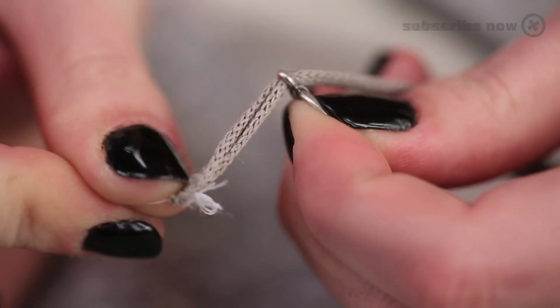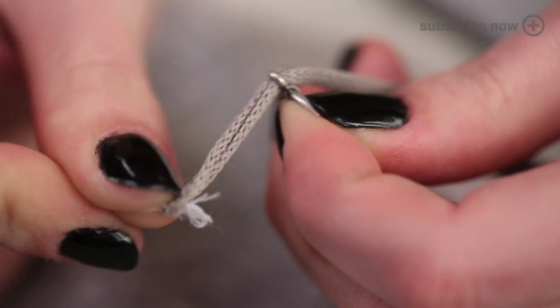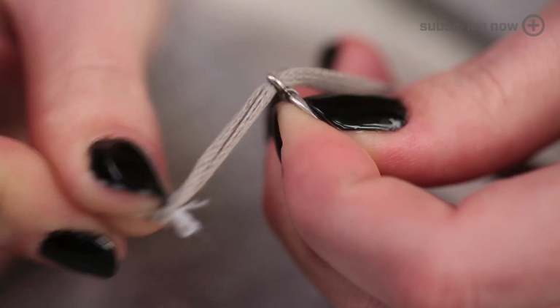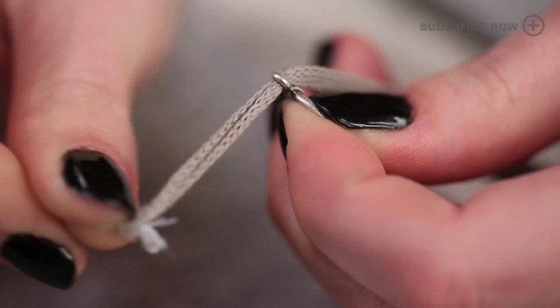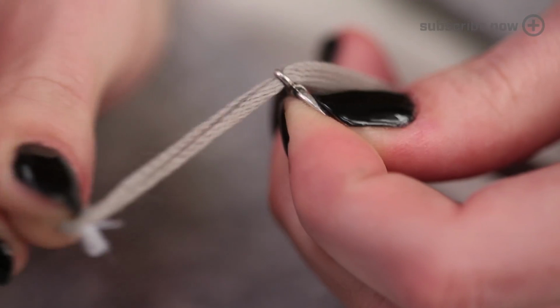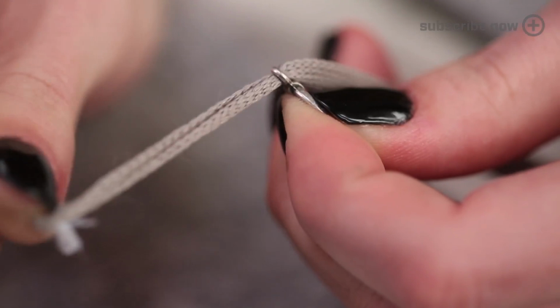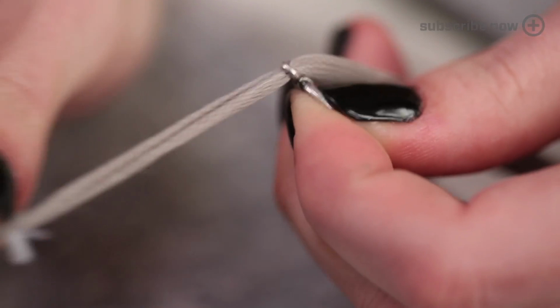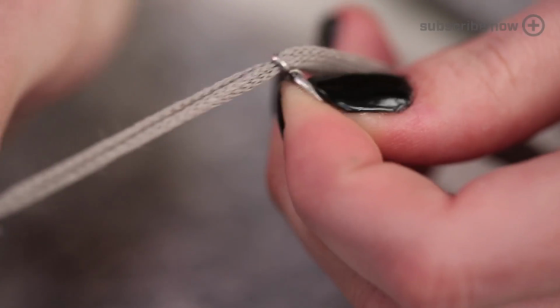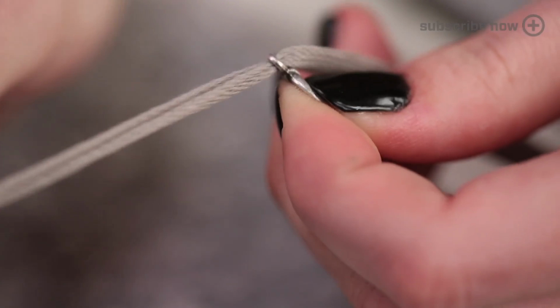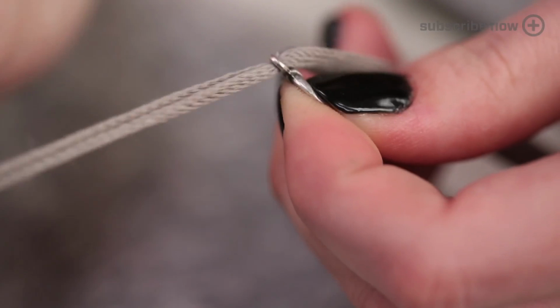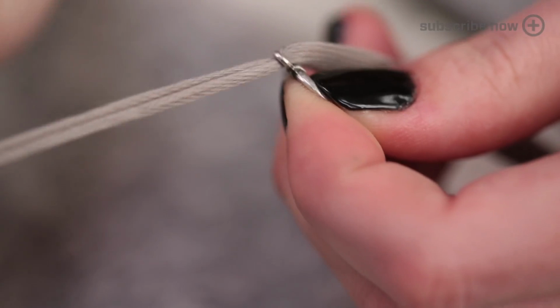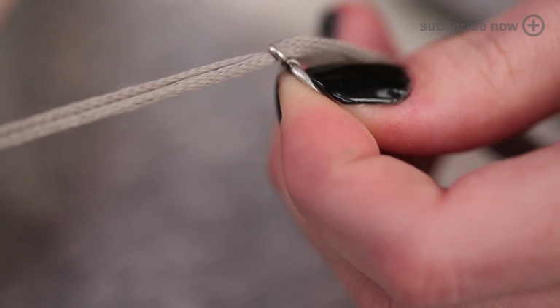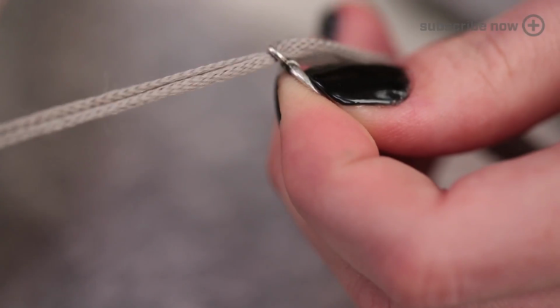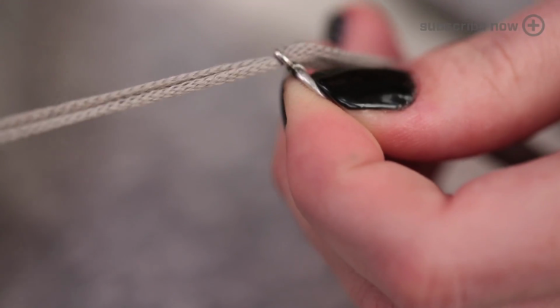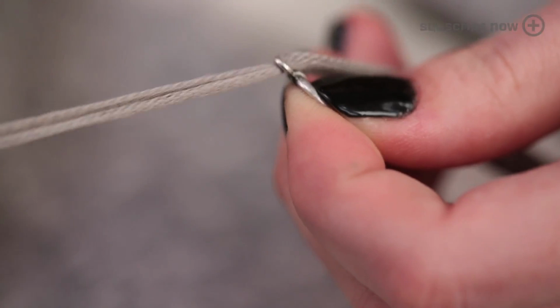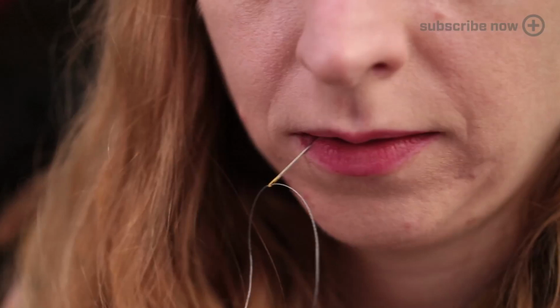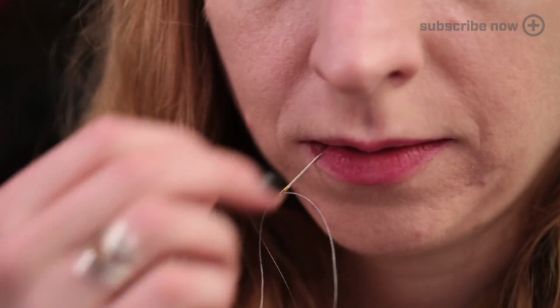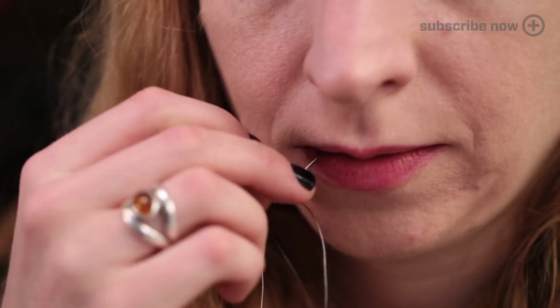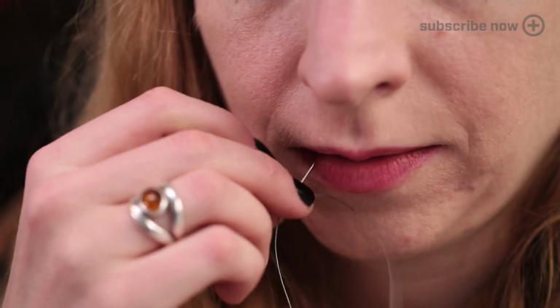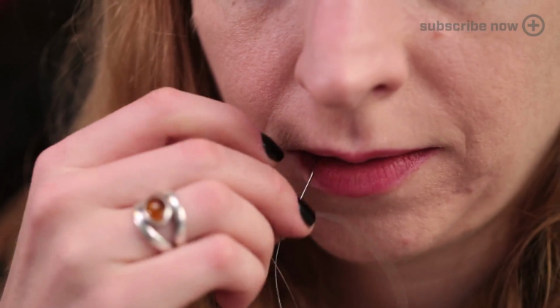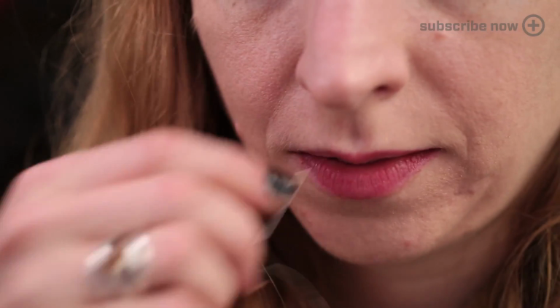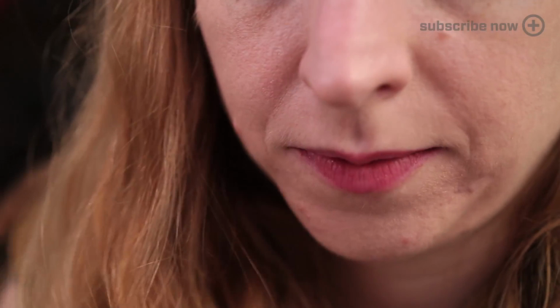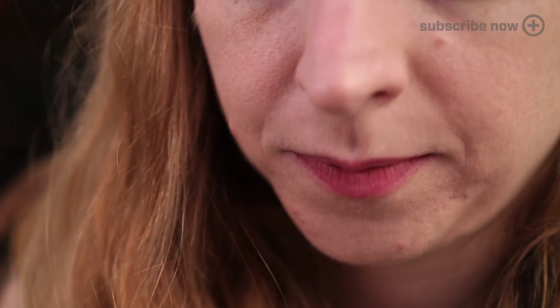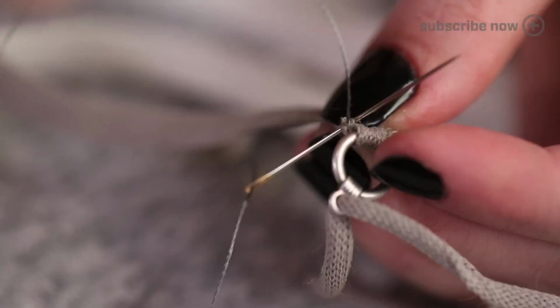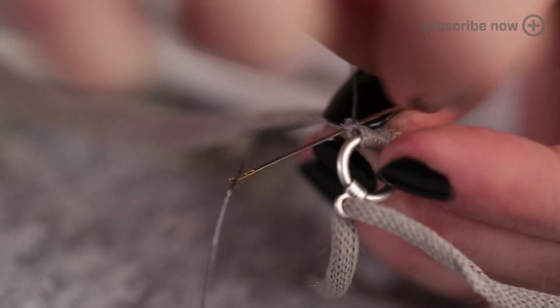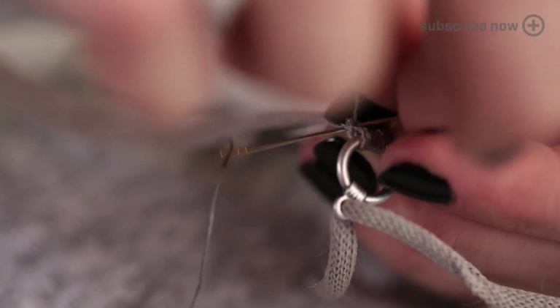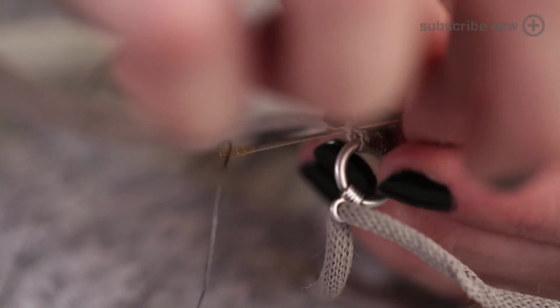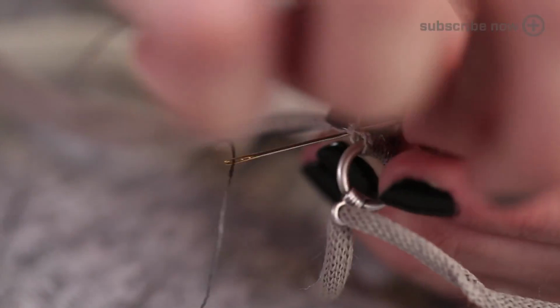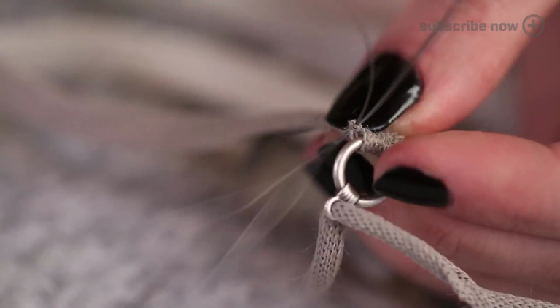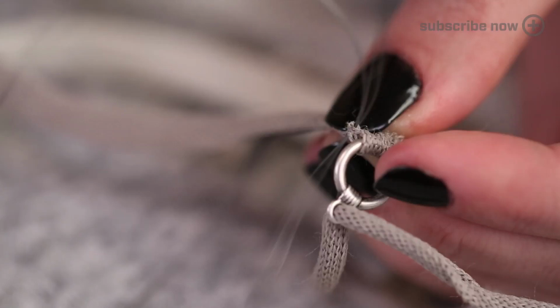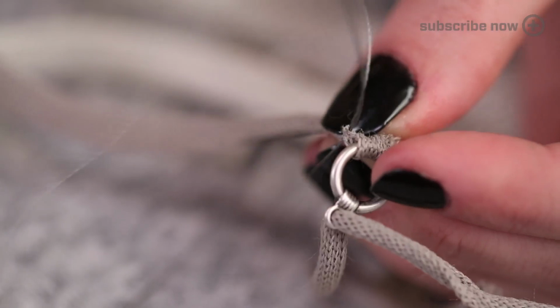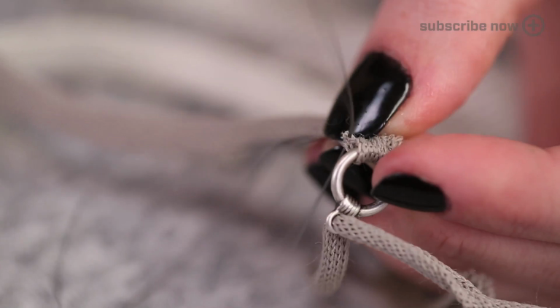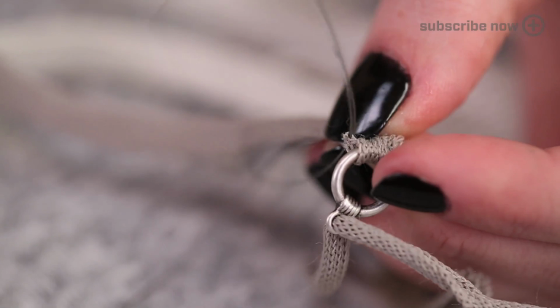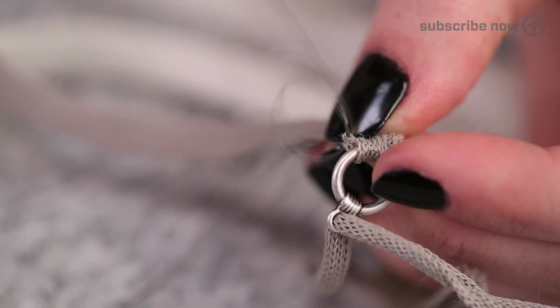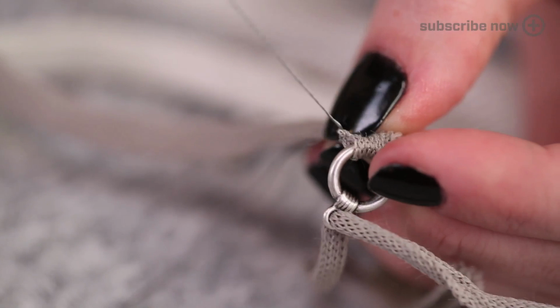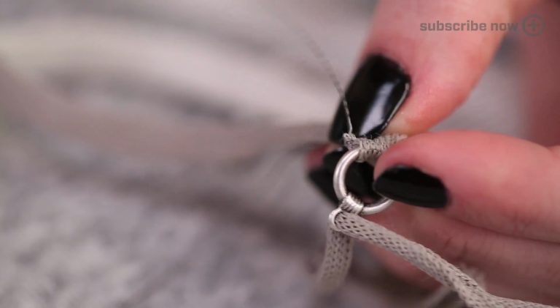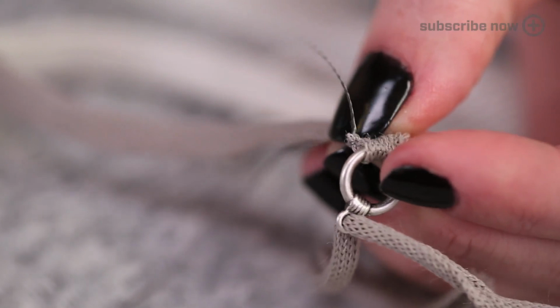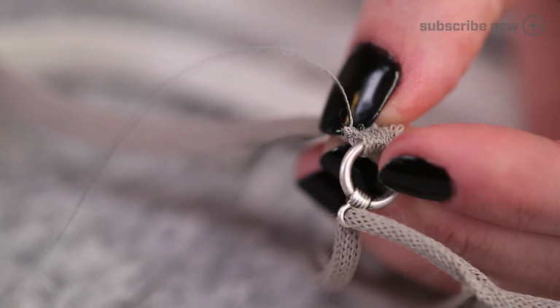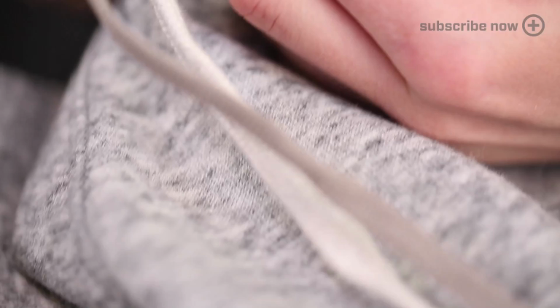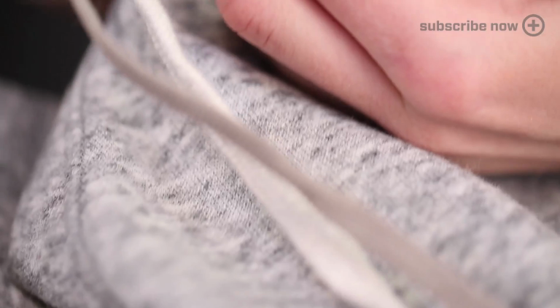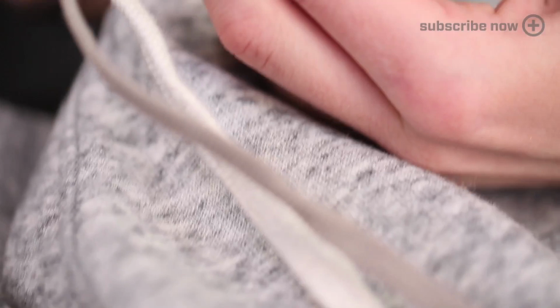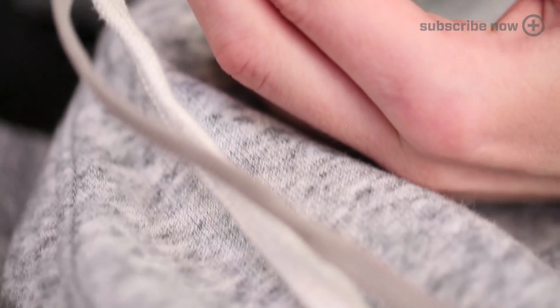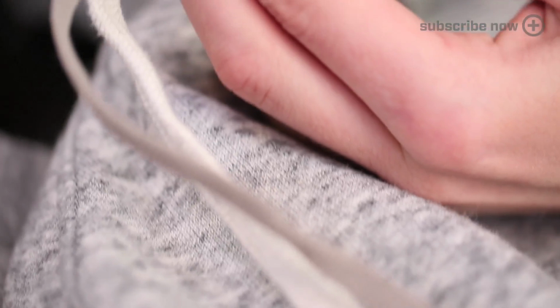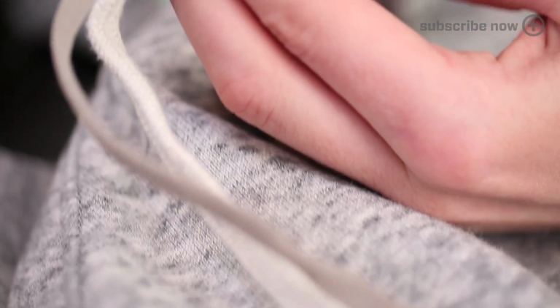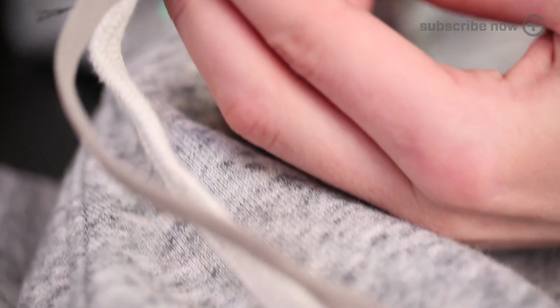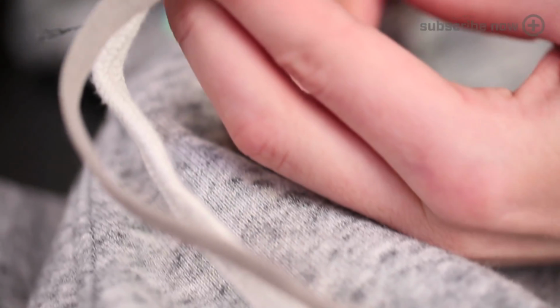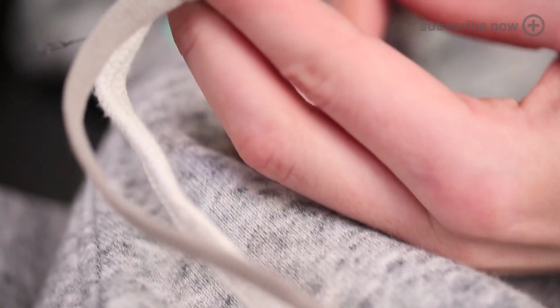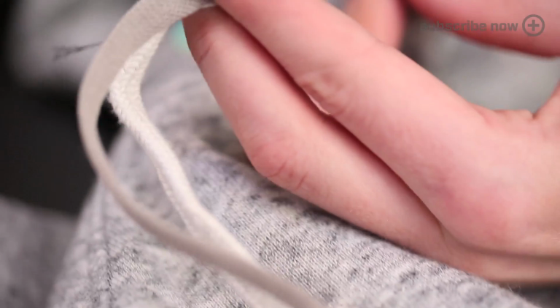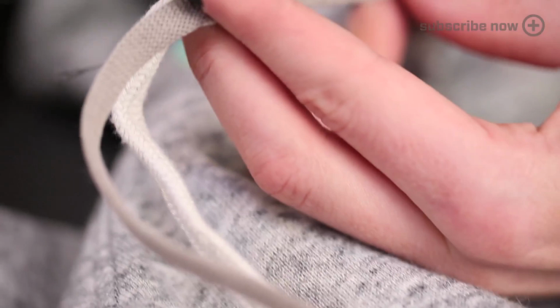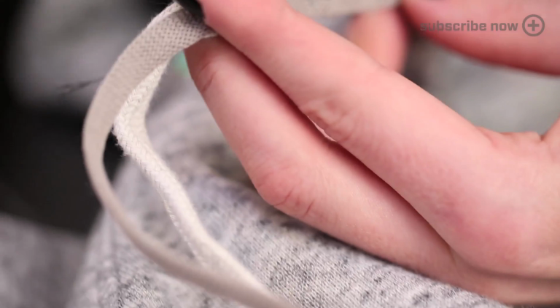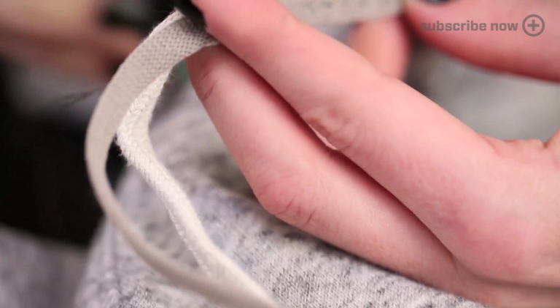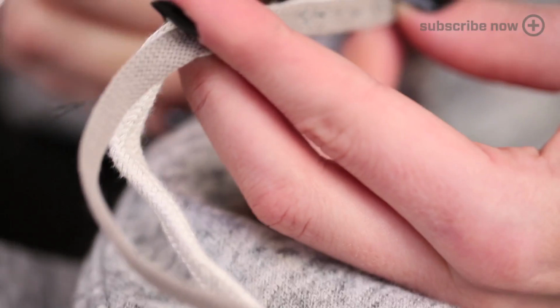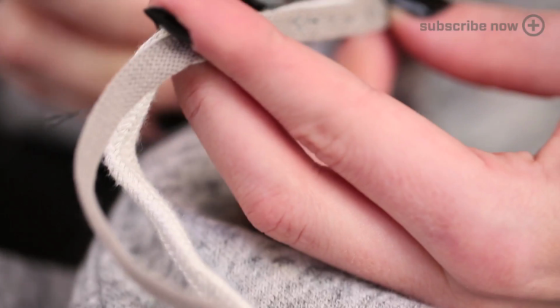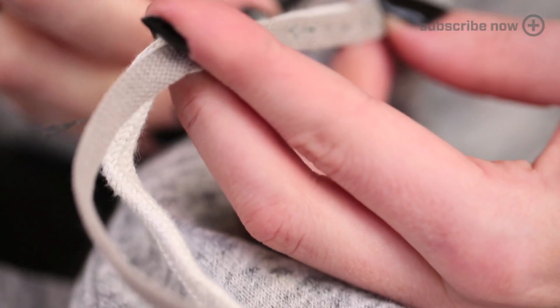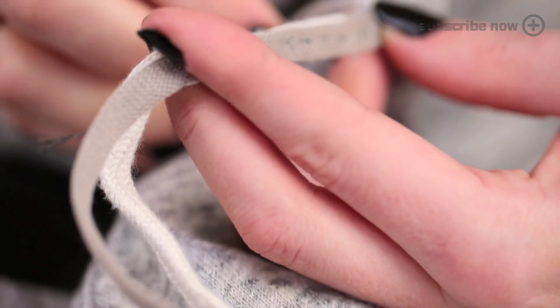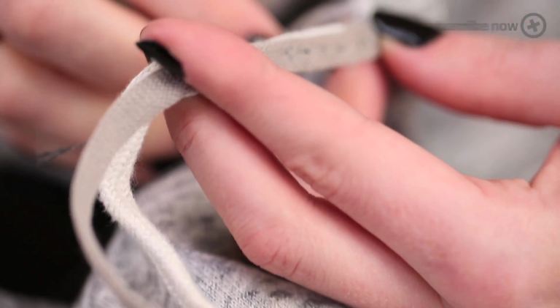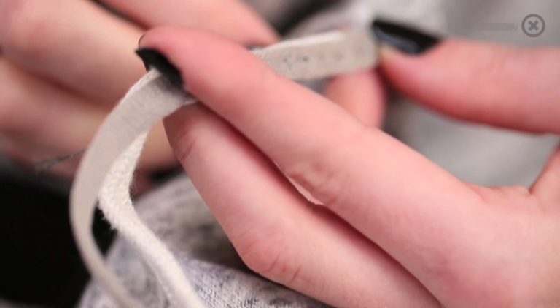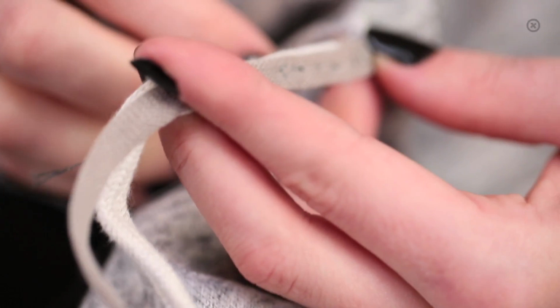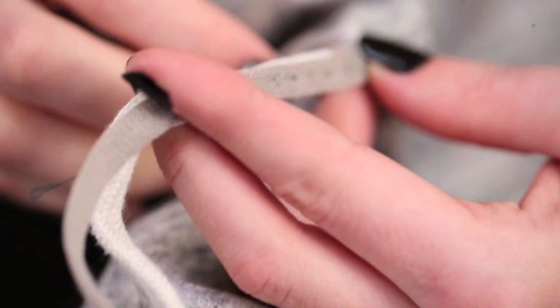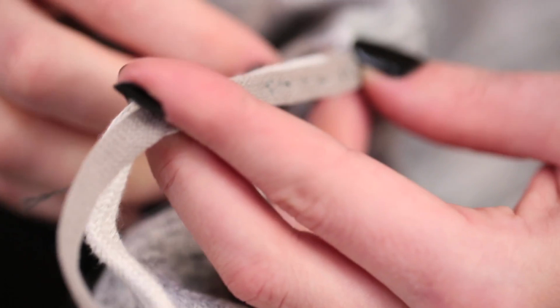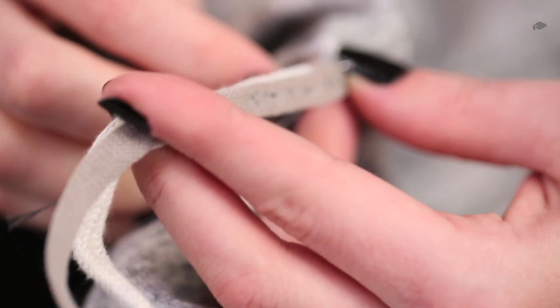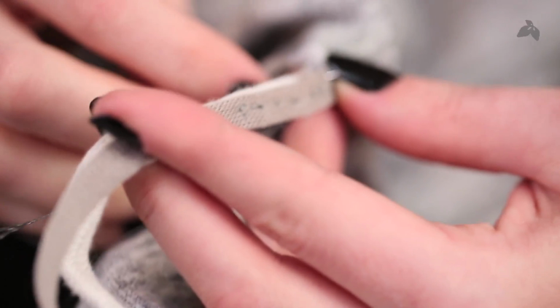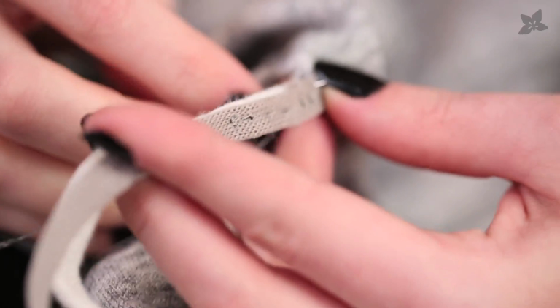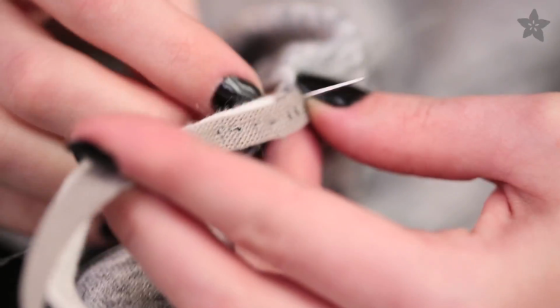To get started, use conductive thread to connect the potentiometer to Gemma's power, ground, and analog input, like this.